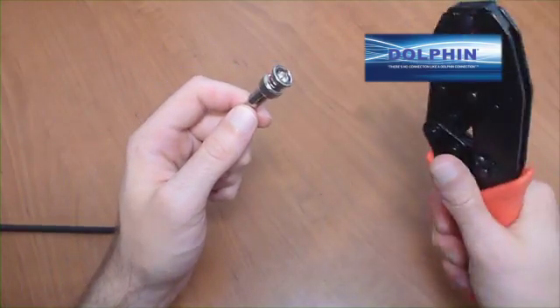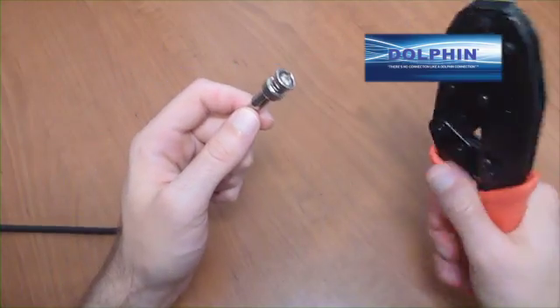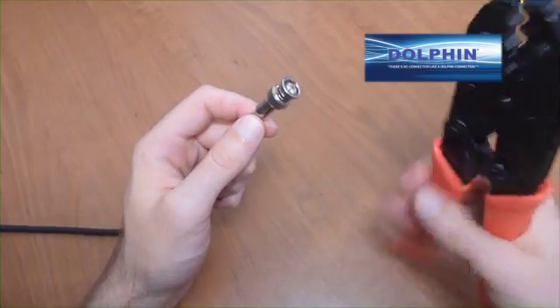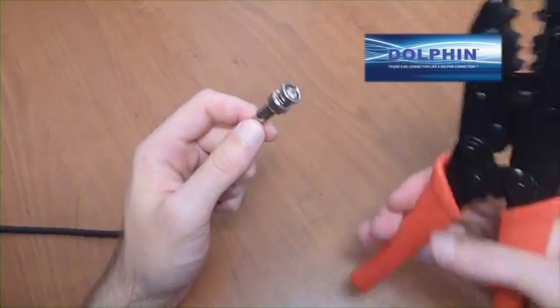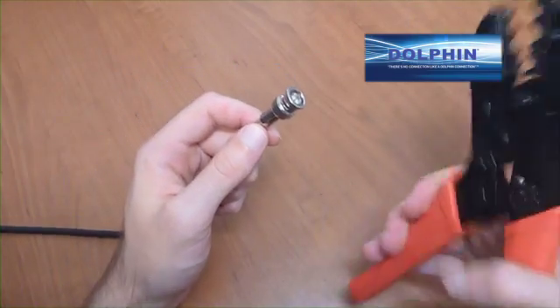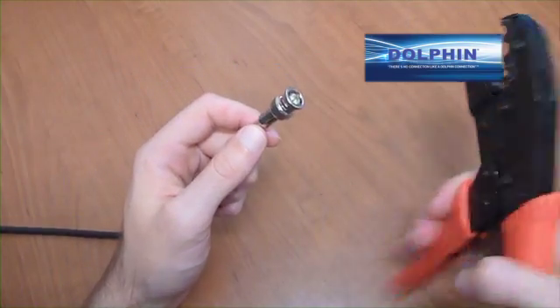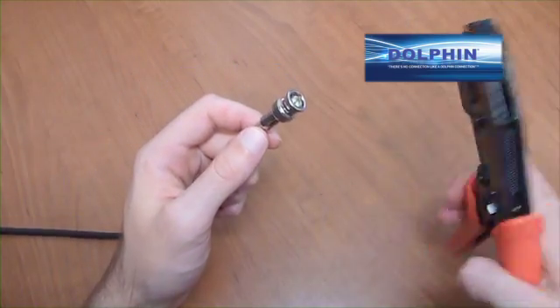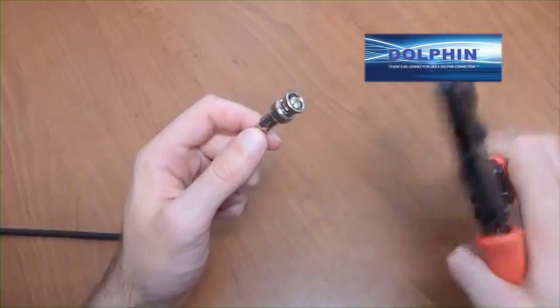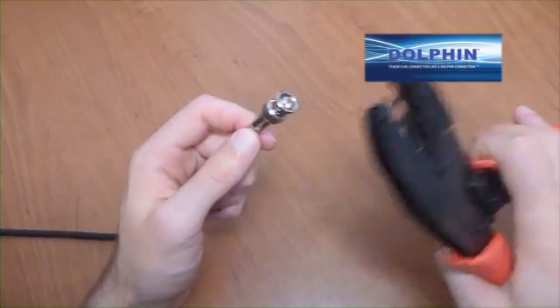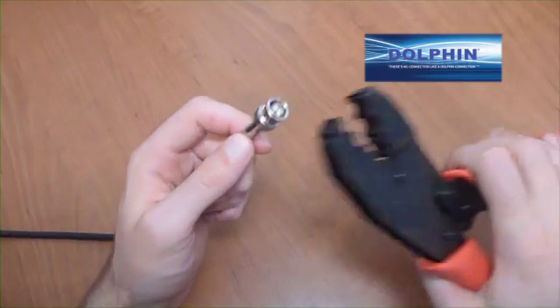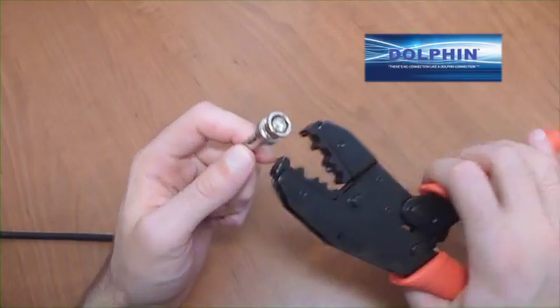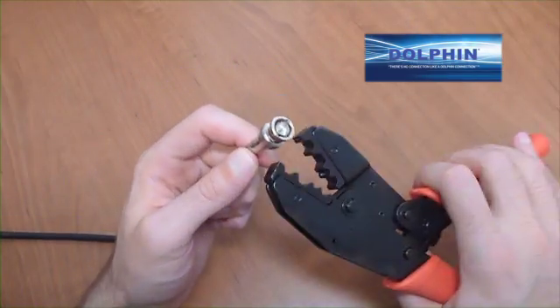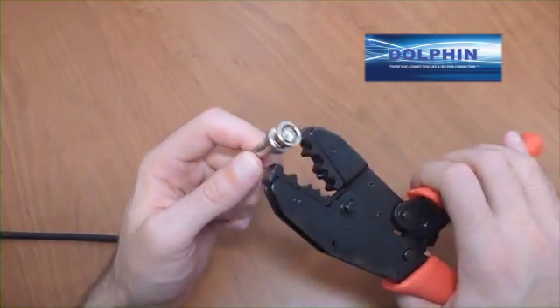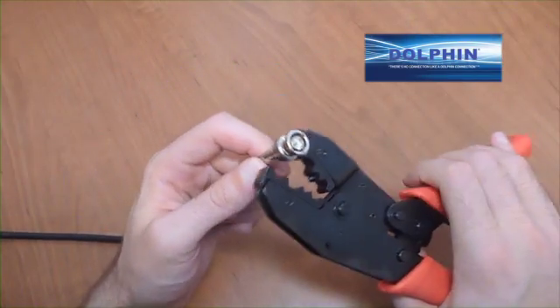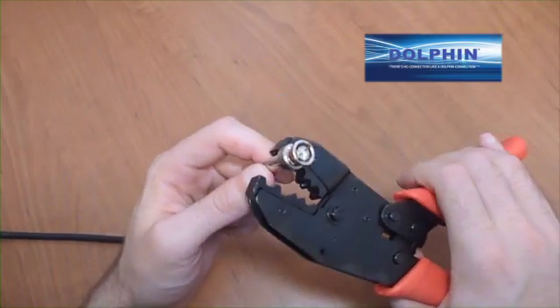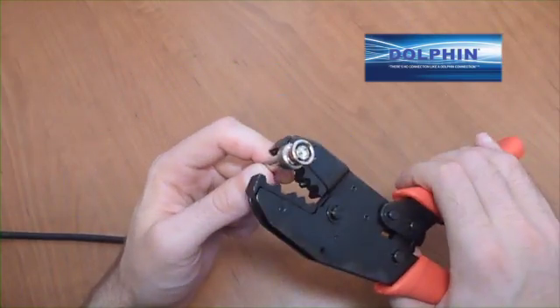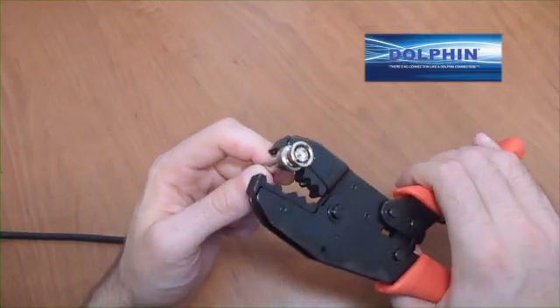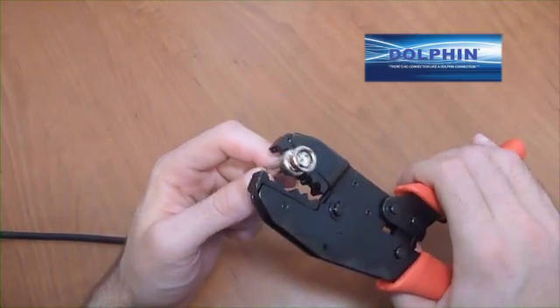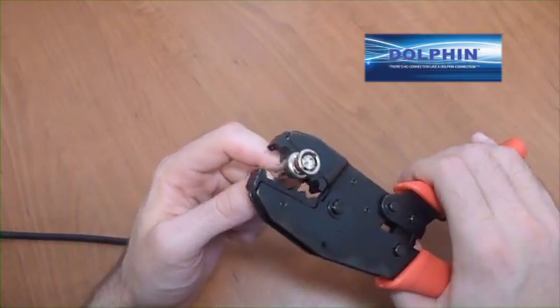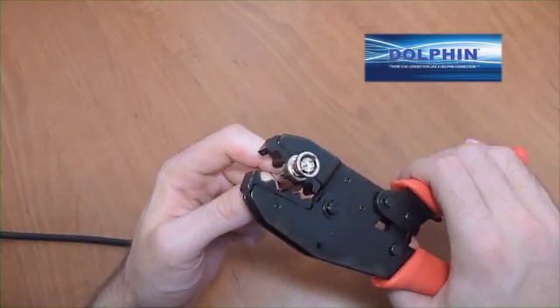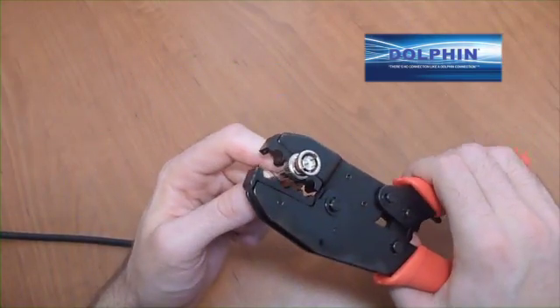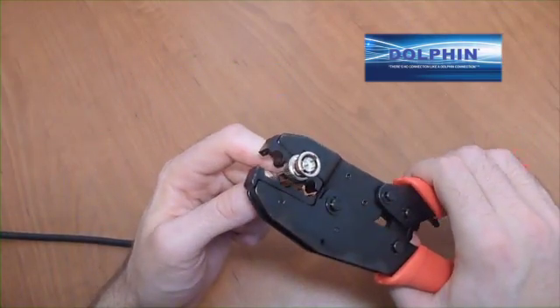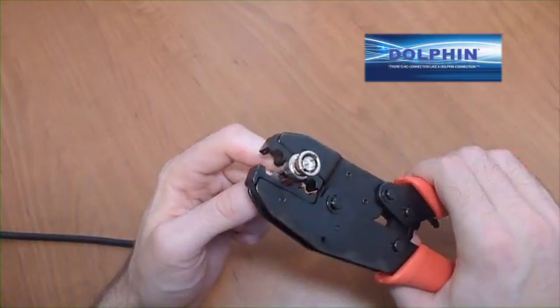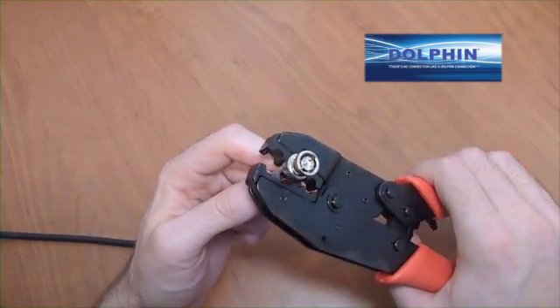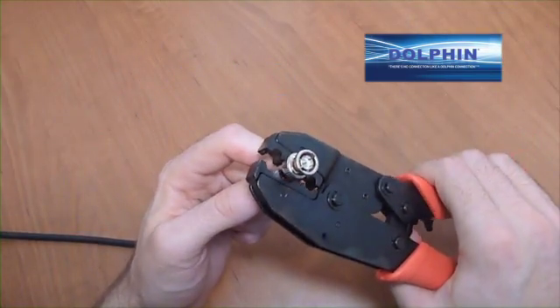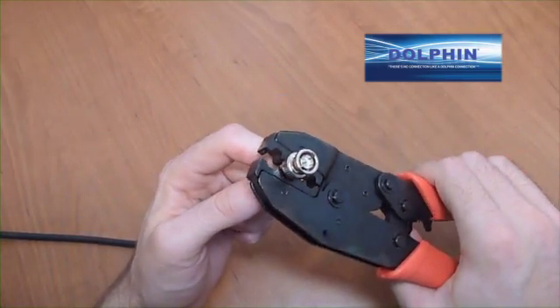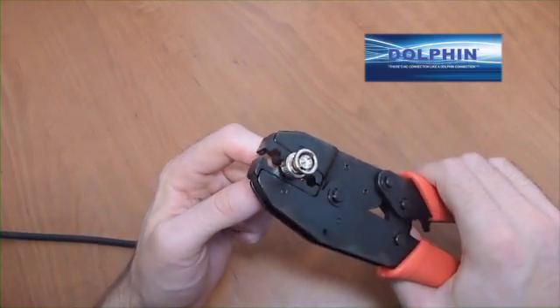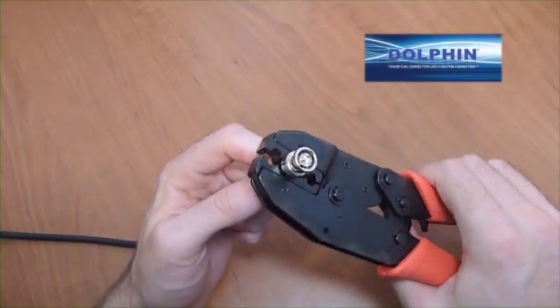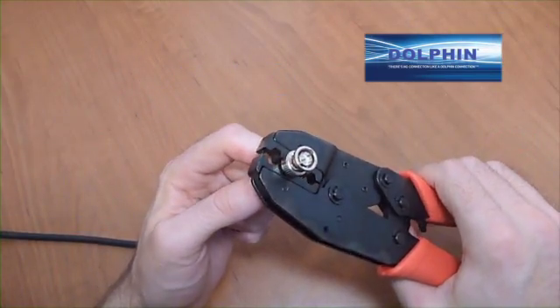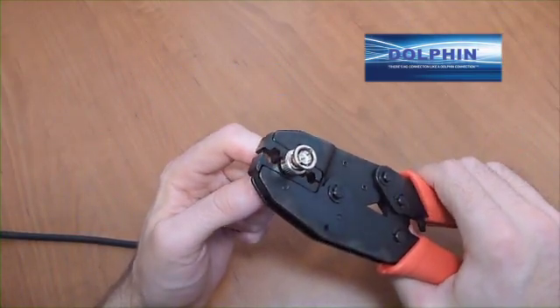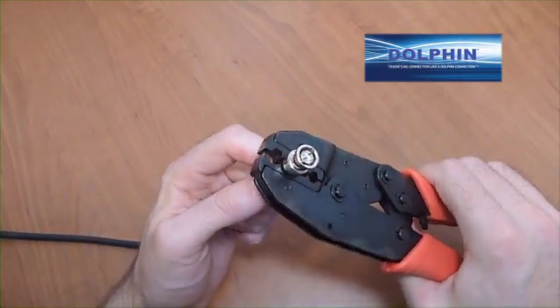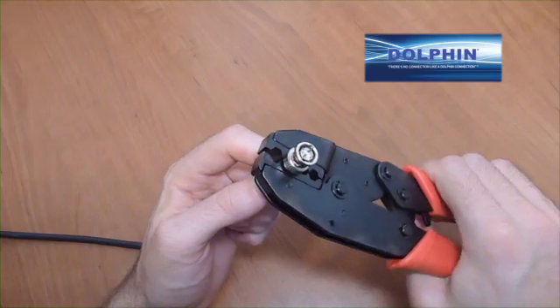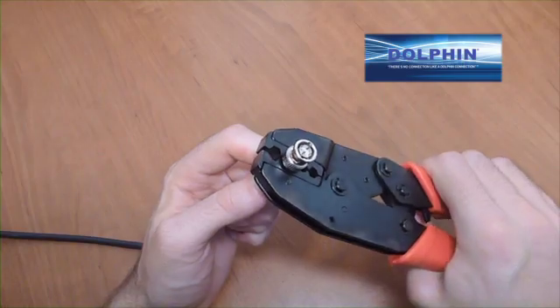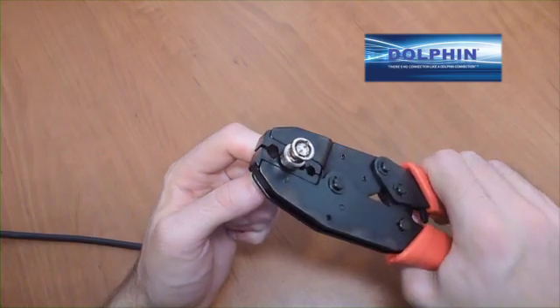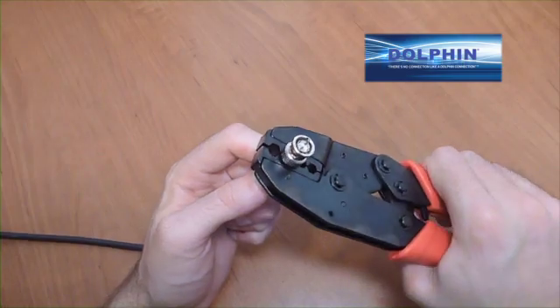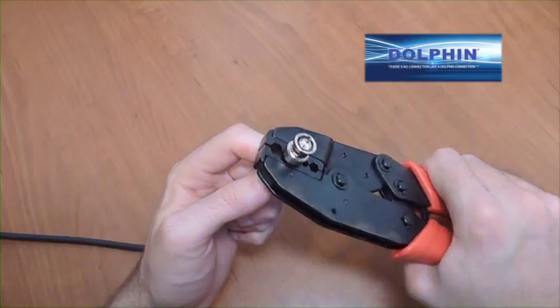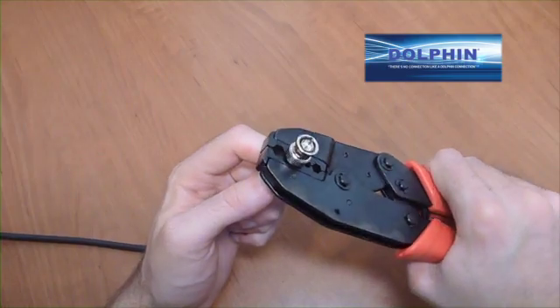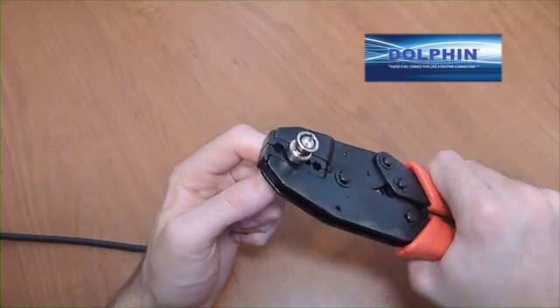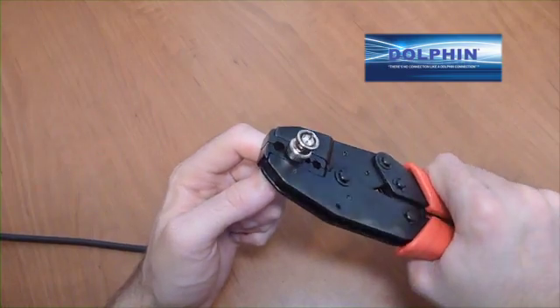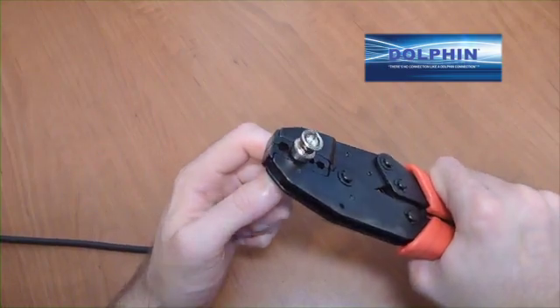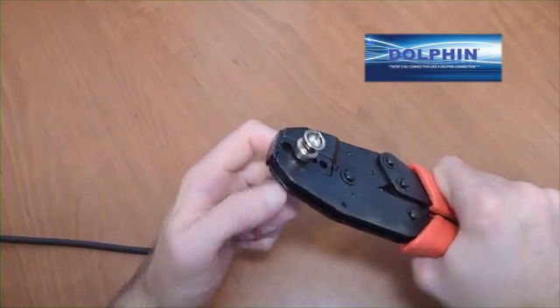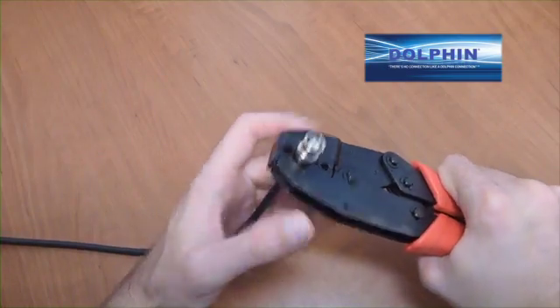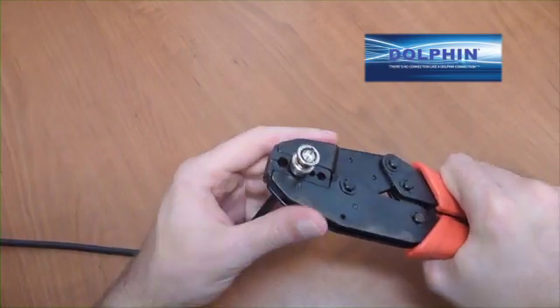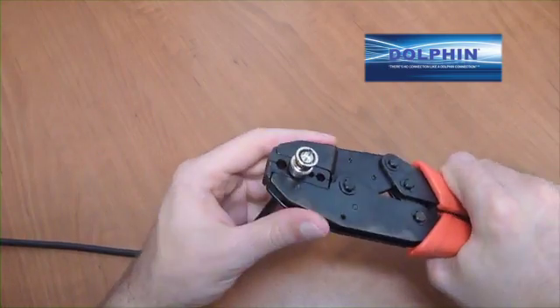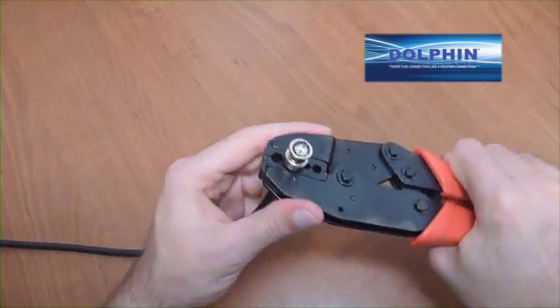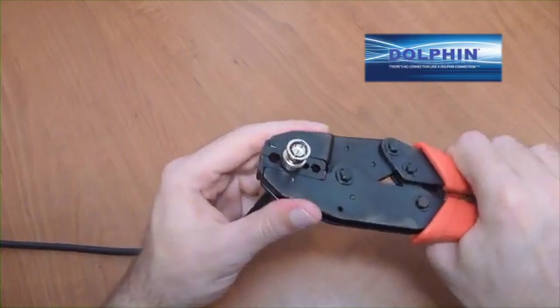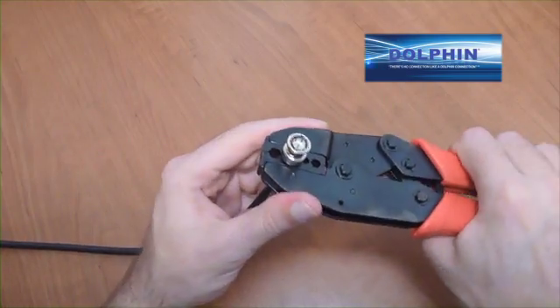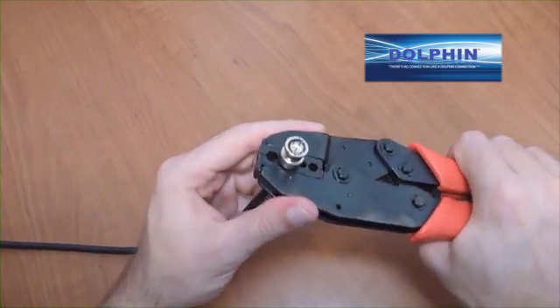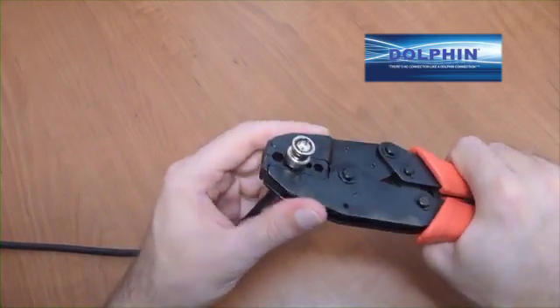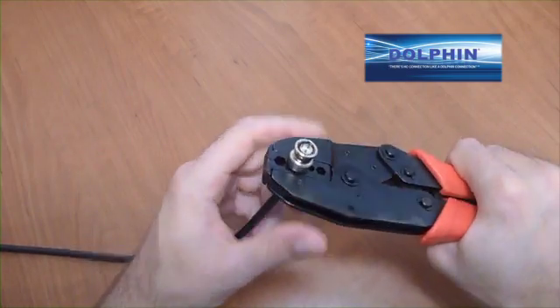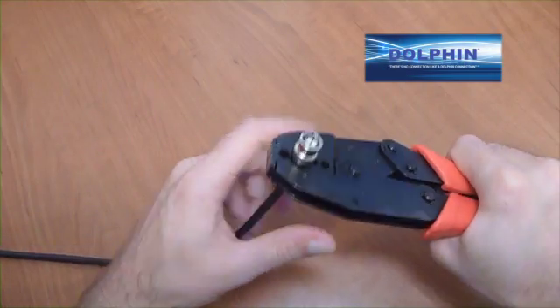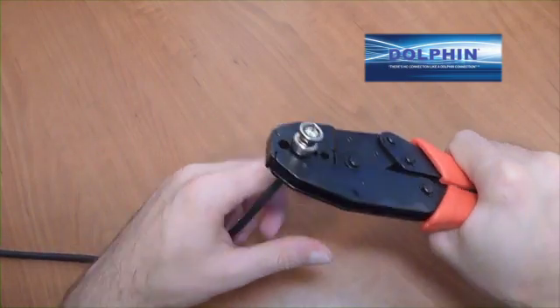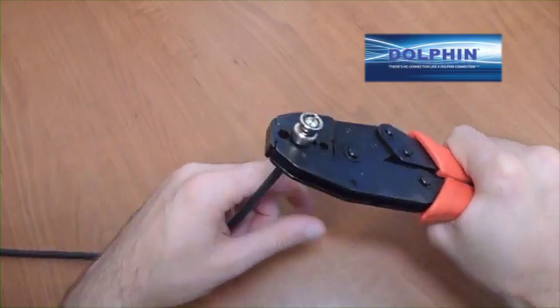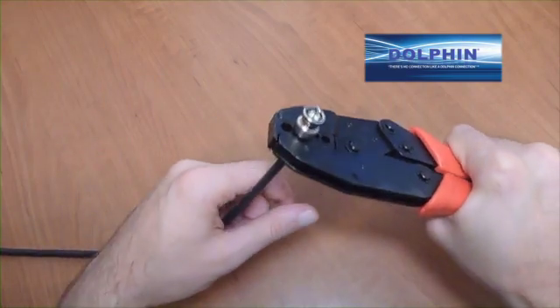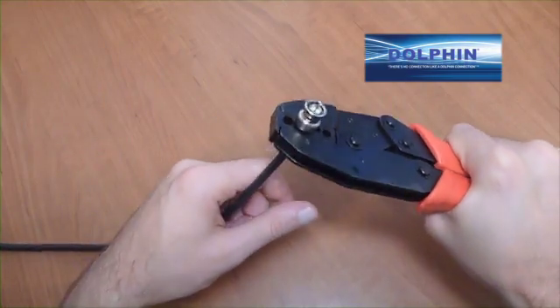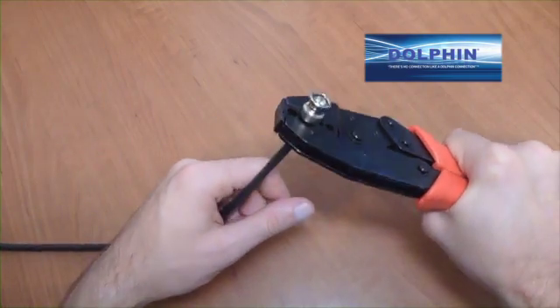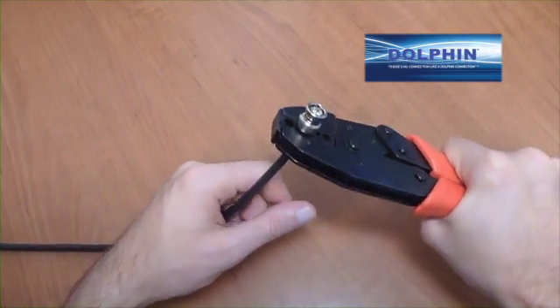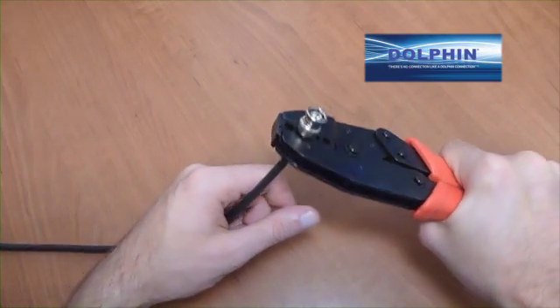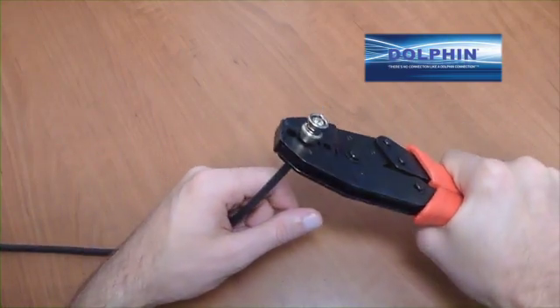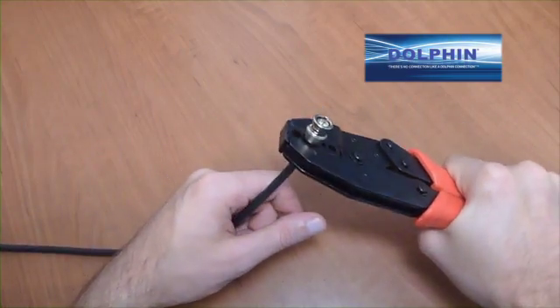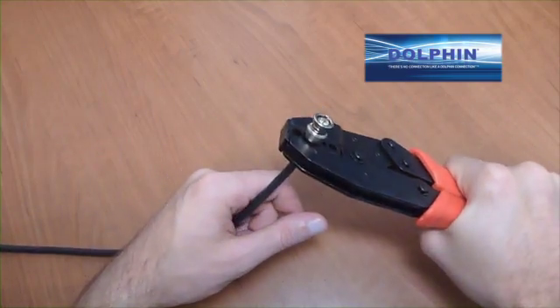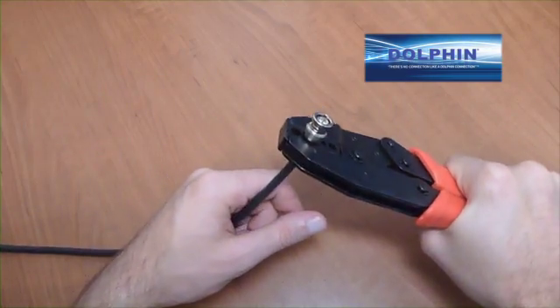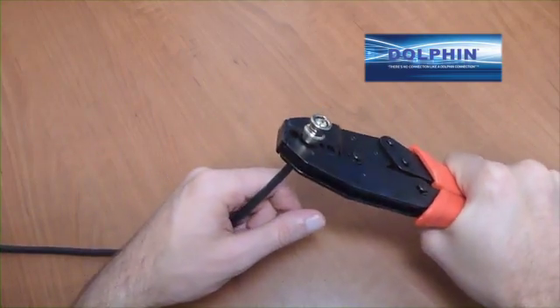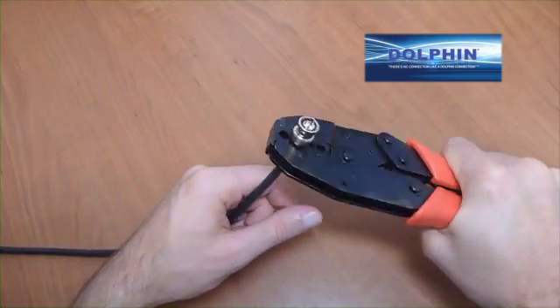Using your Dolphin single ratchet action crimping tool, crimp the large end of the ferrule over the braid and barrel for a perfect connection.